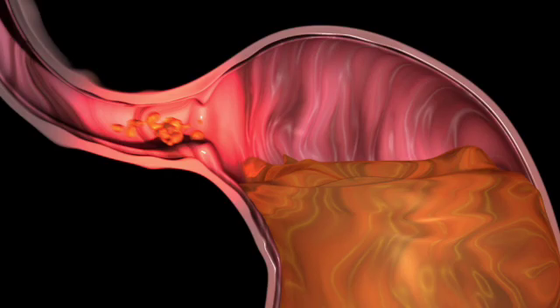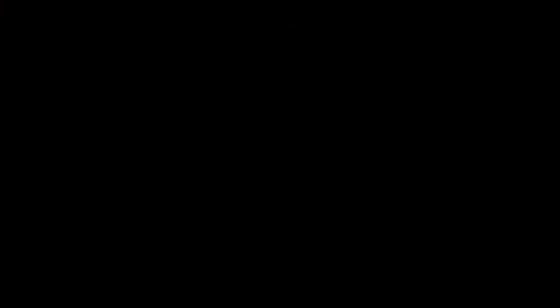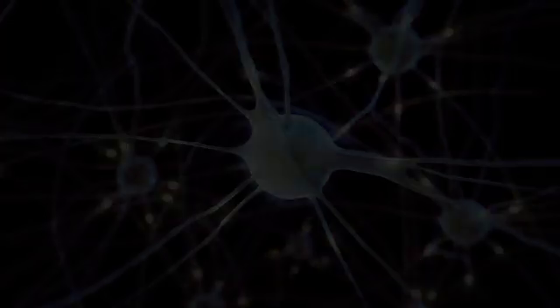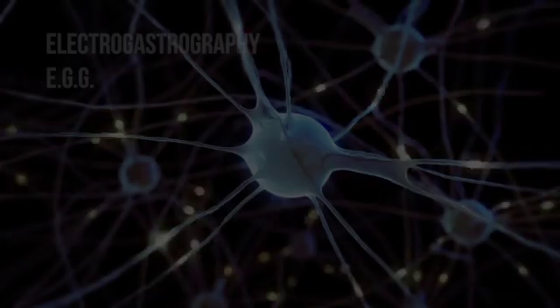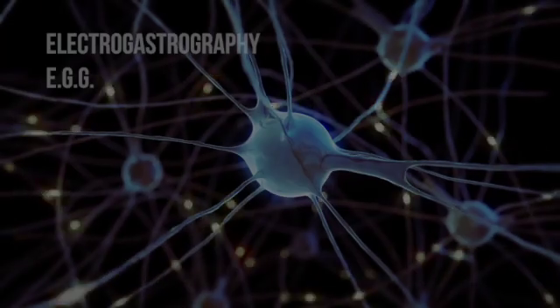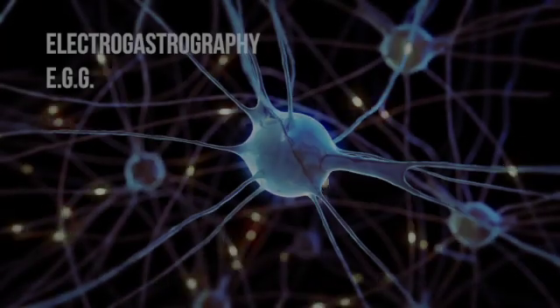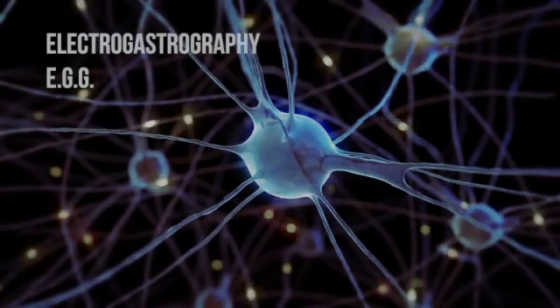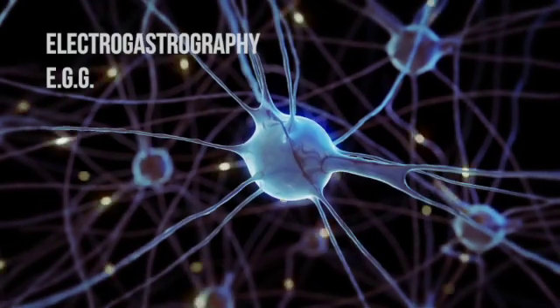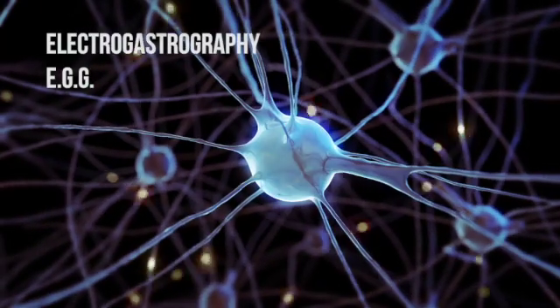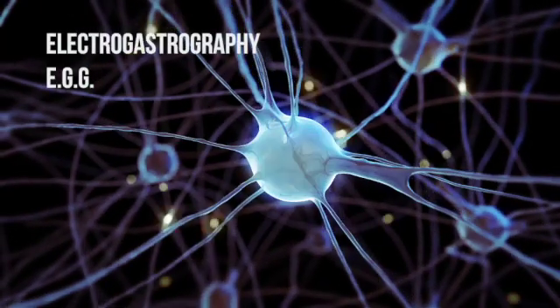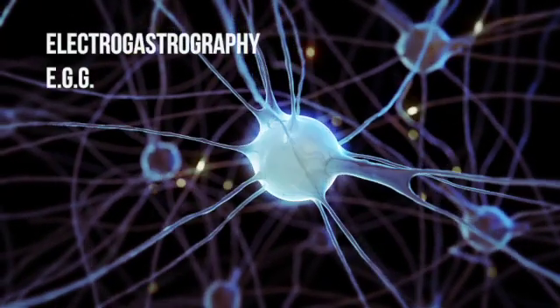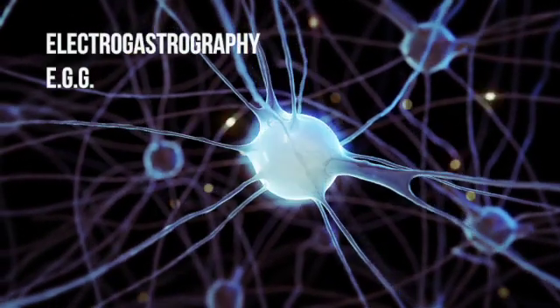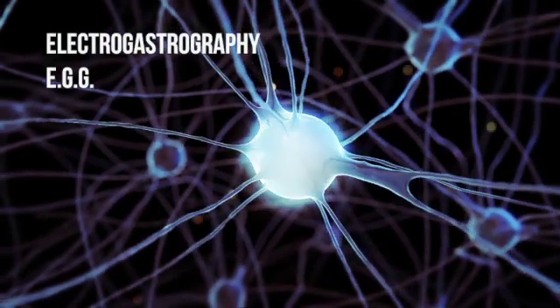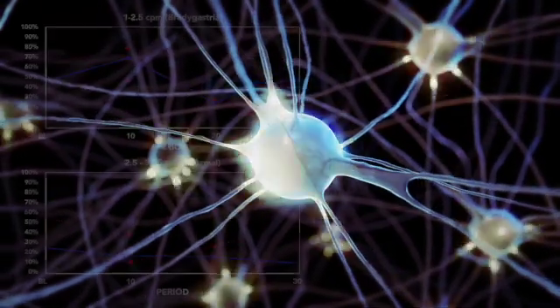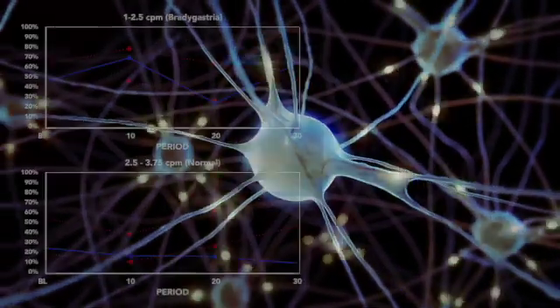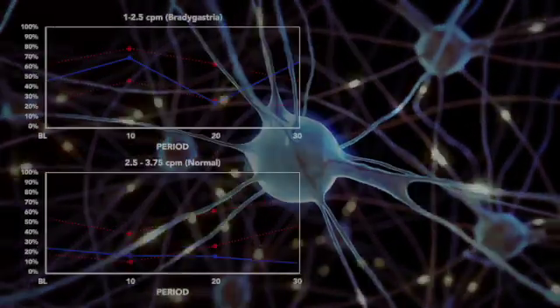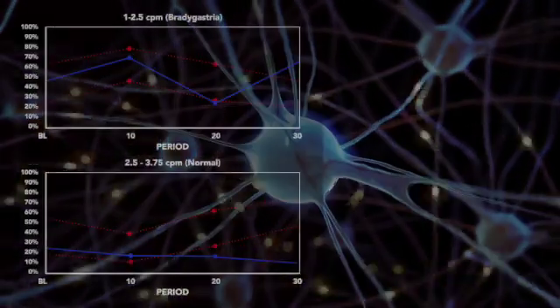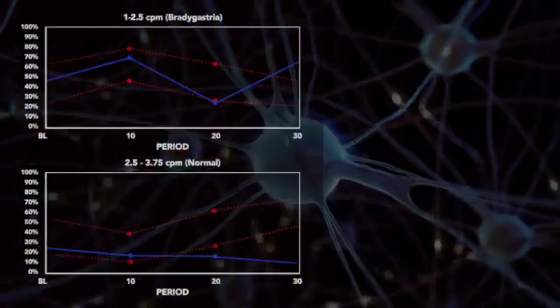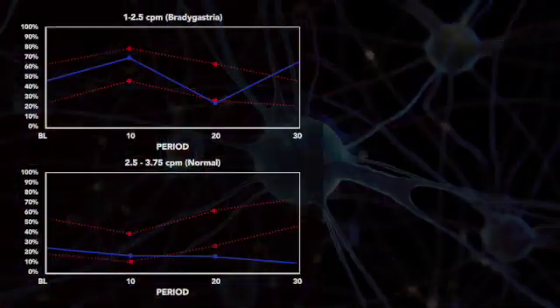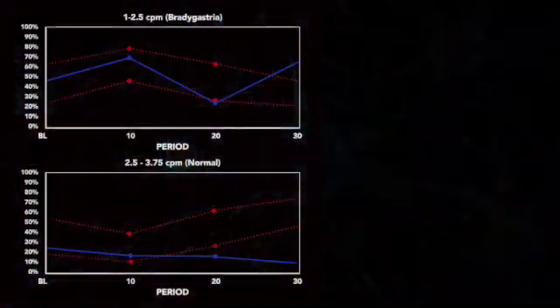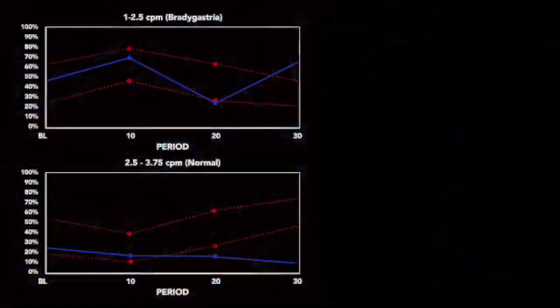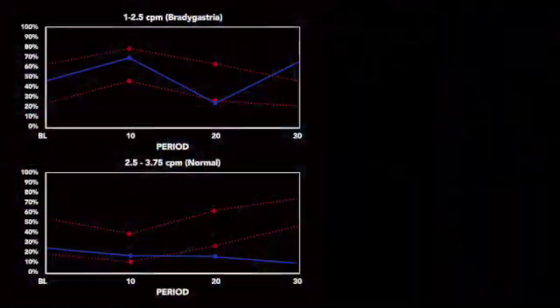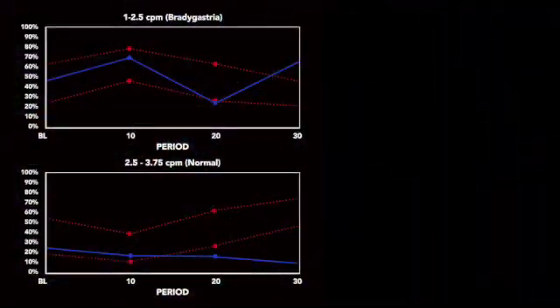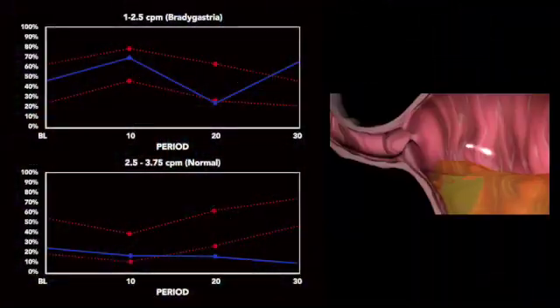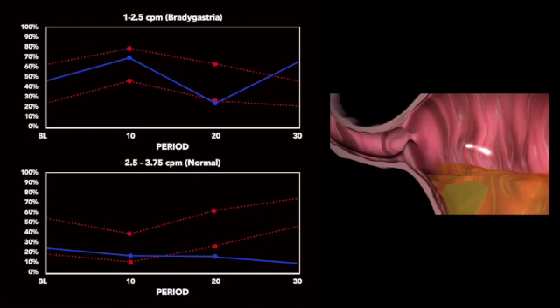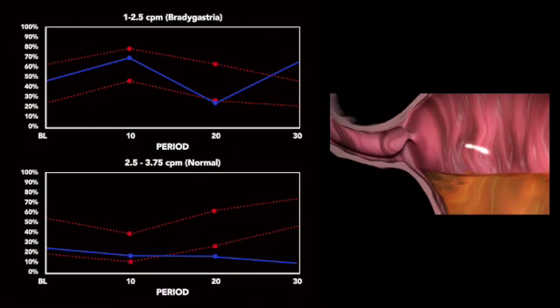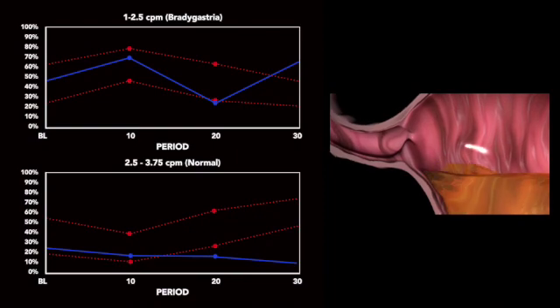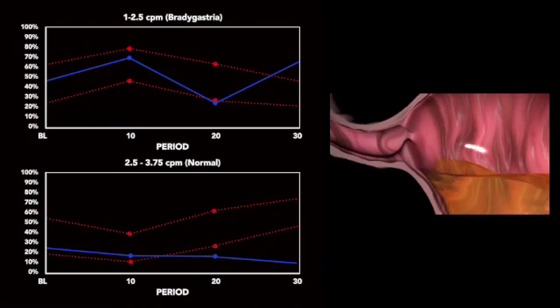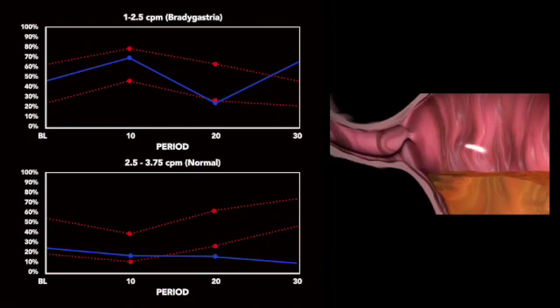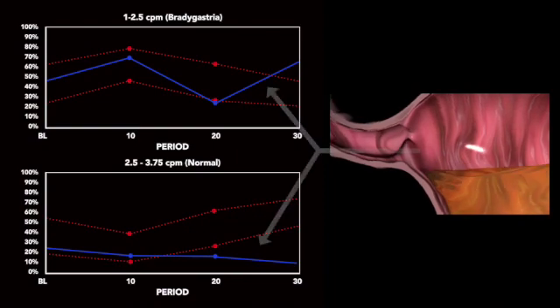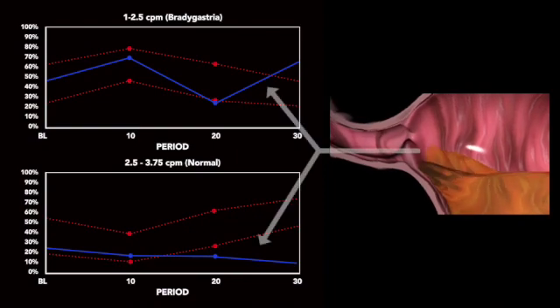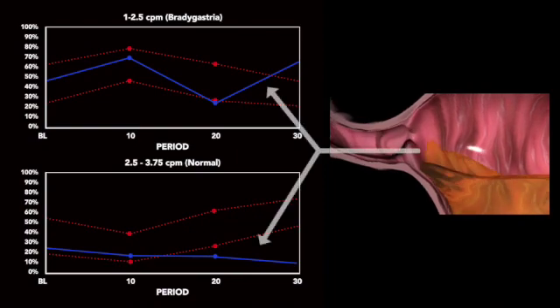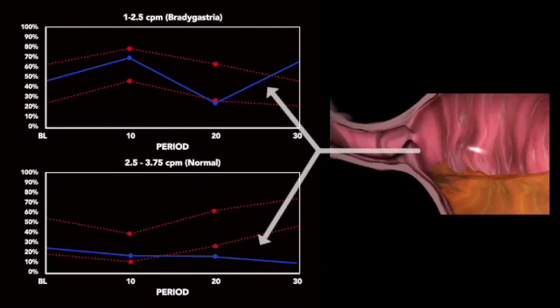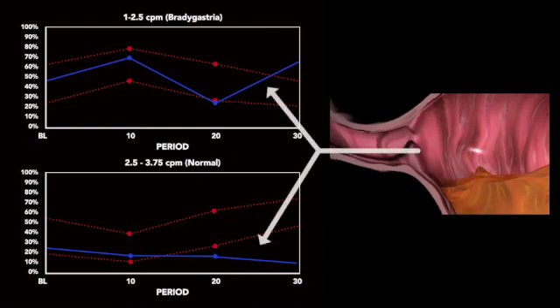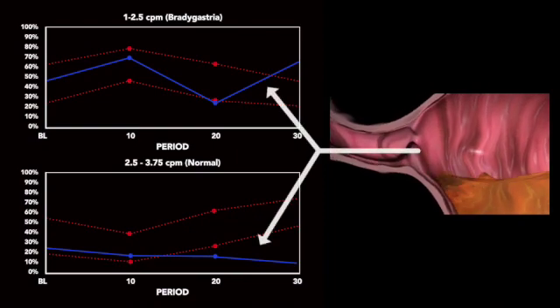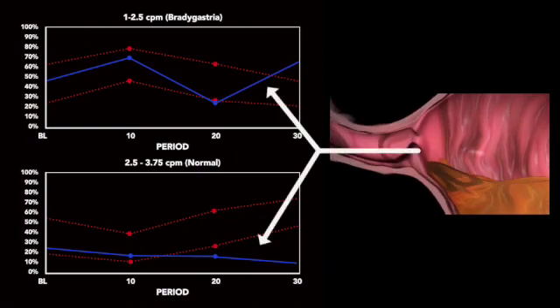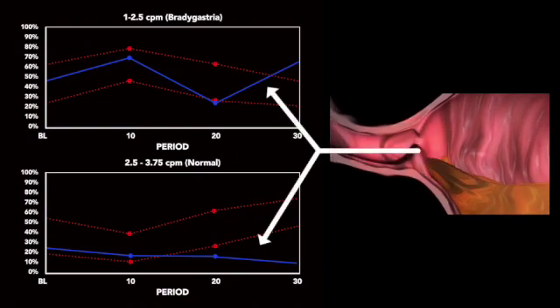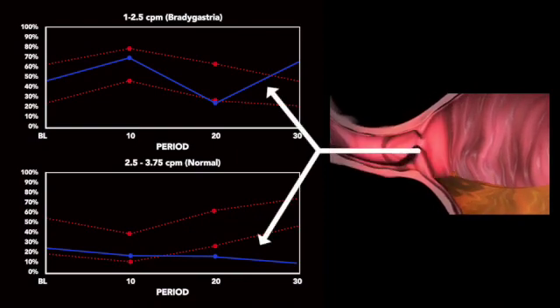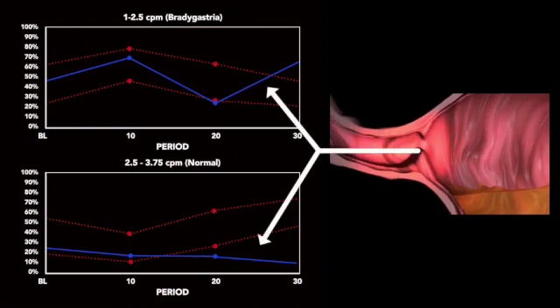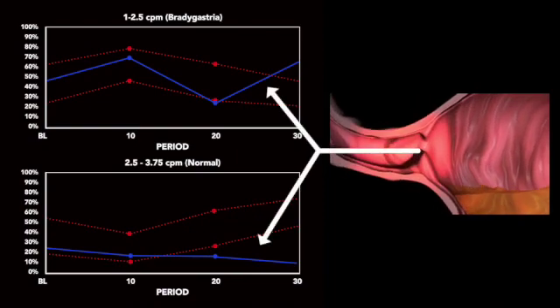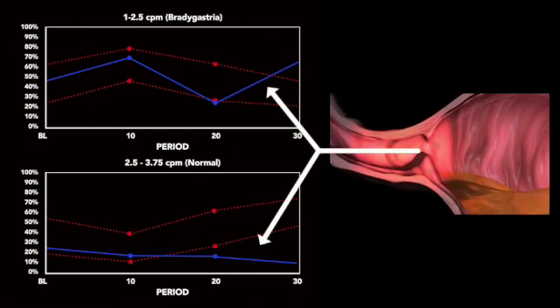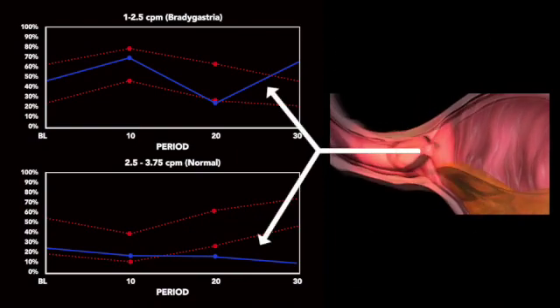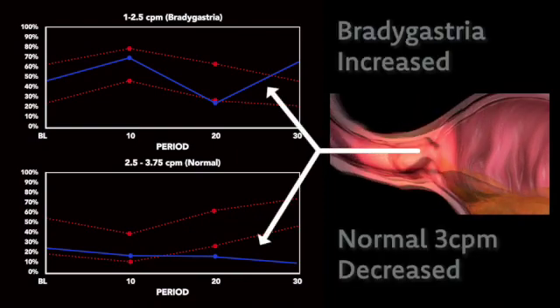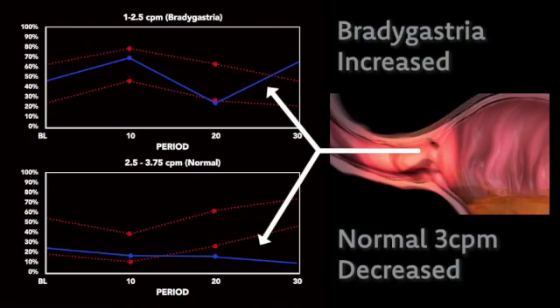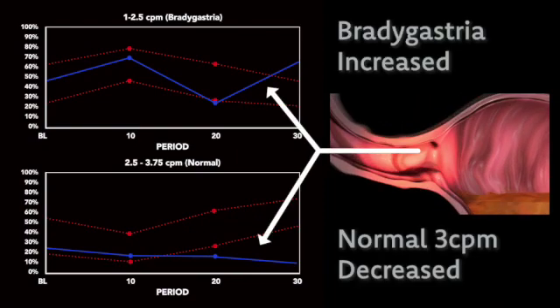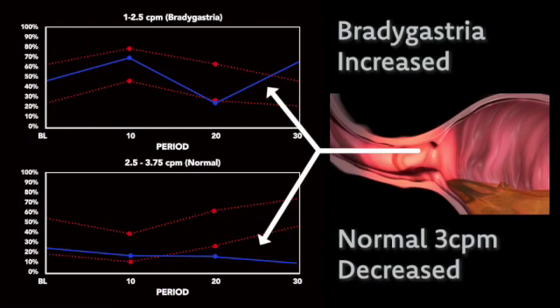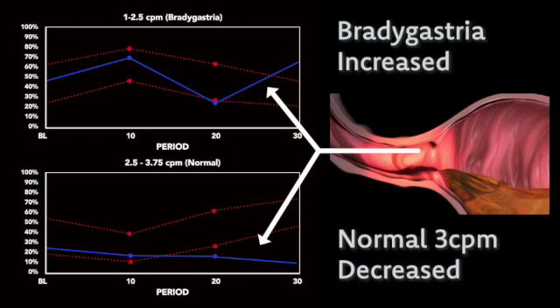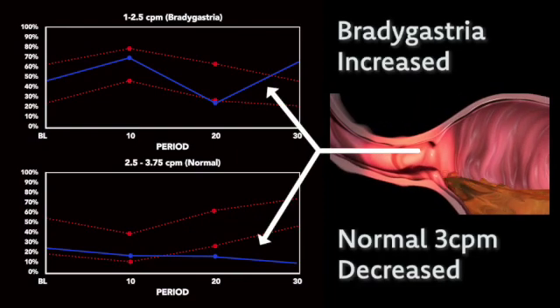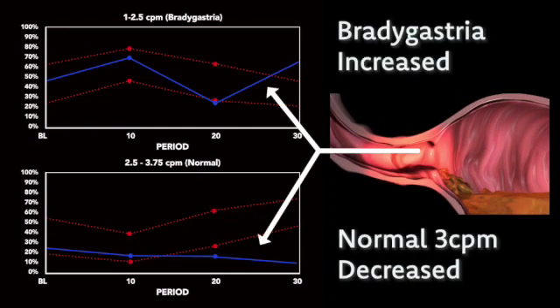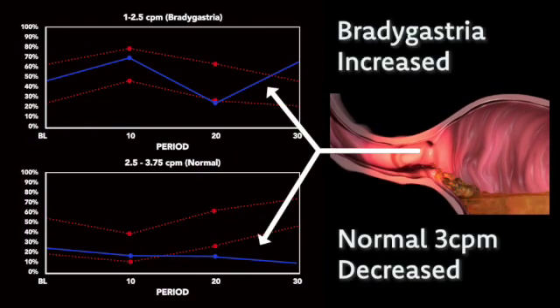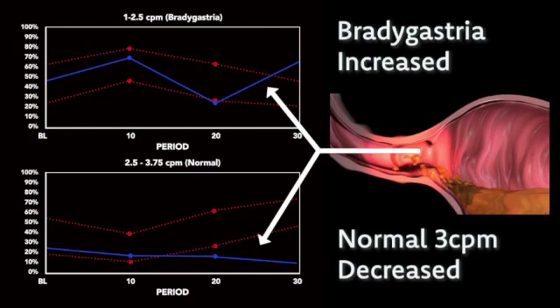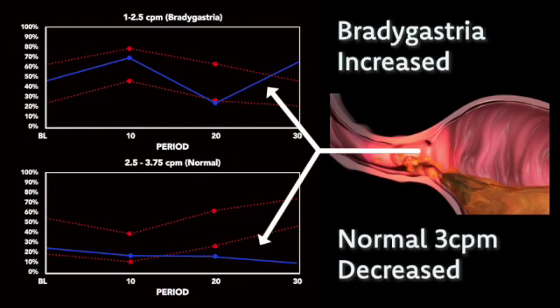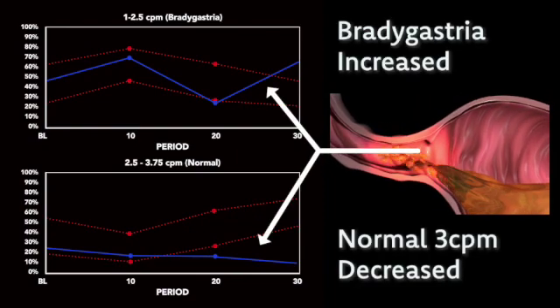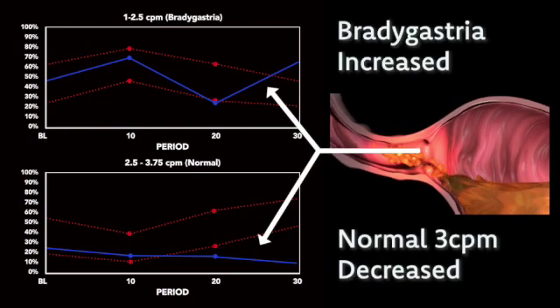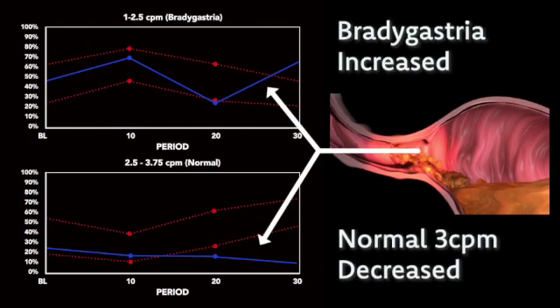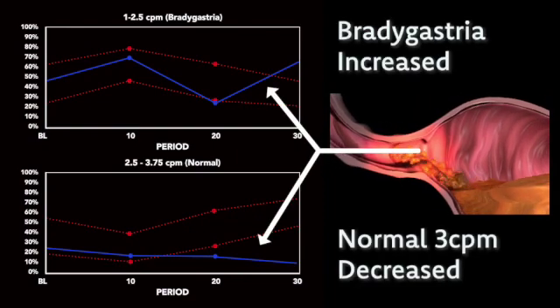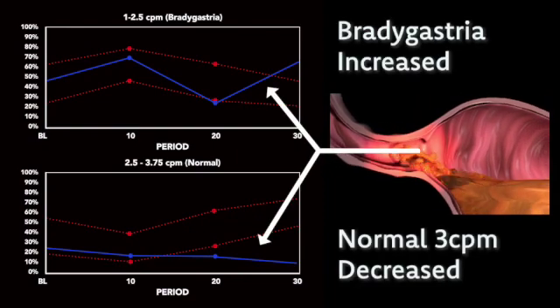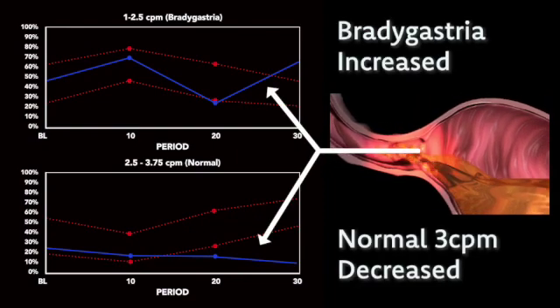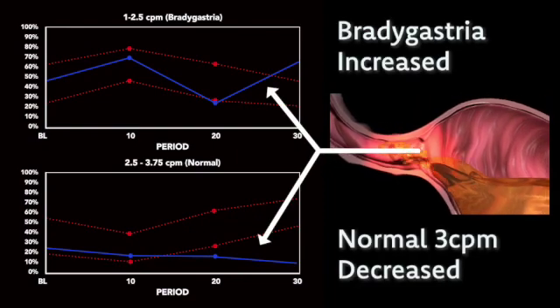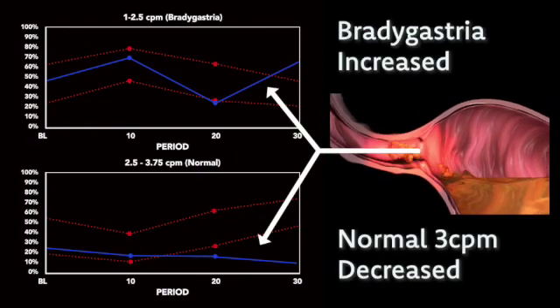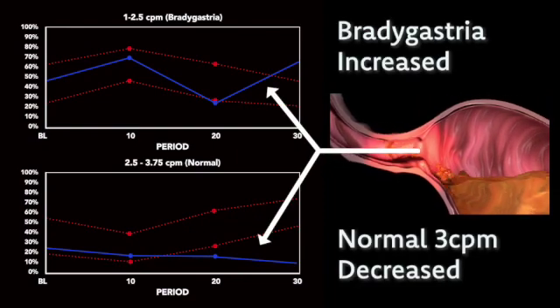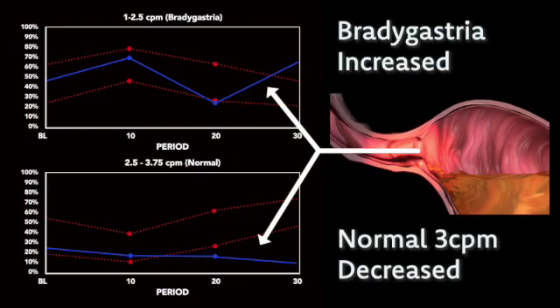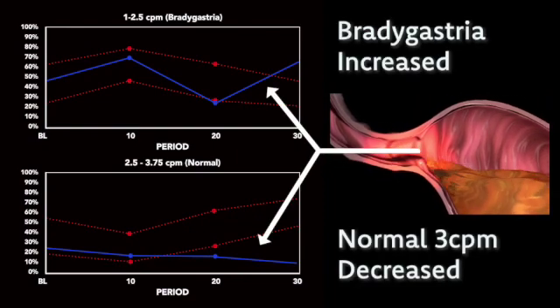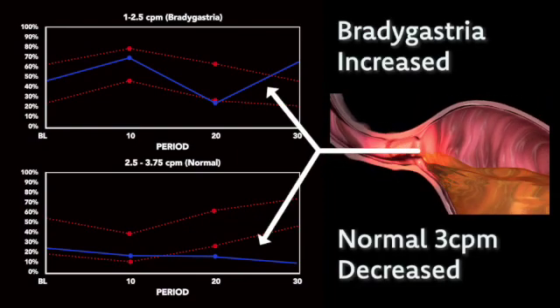EGG may also diagnose this condition because the subset of three cycle per minute GMA is normal, but there is a predominance of GERD symptoms.